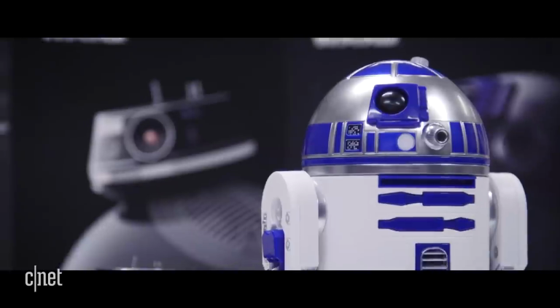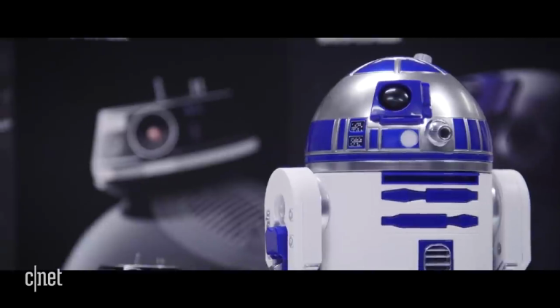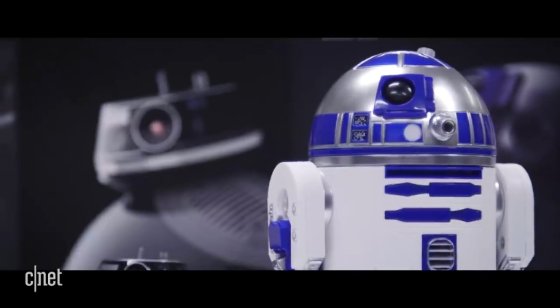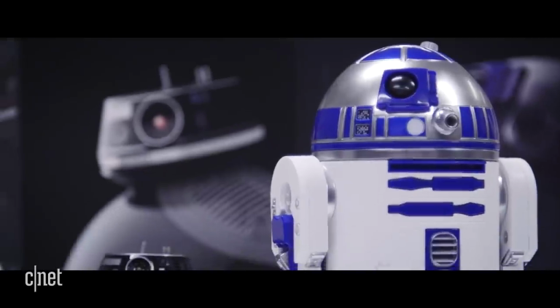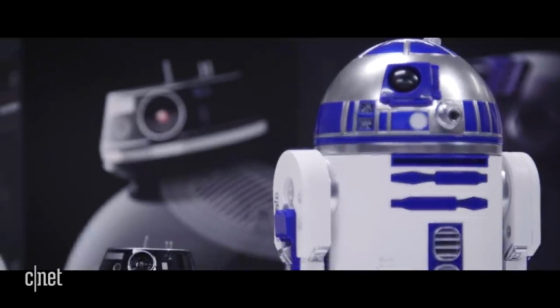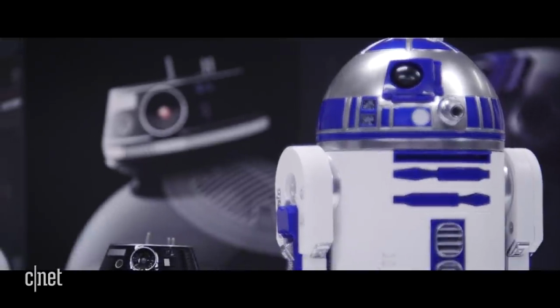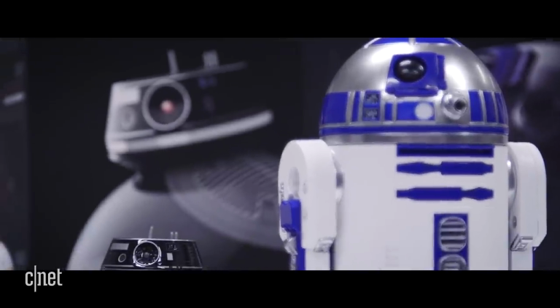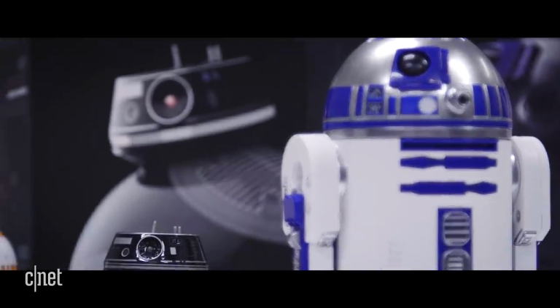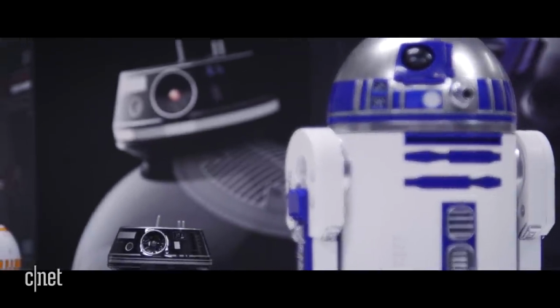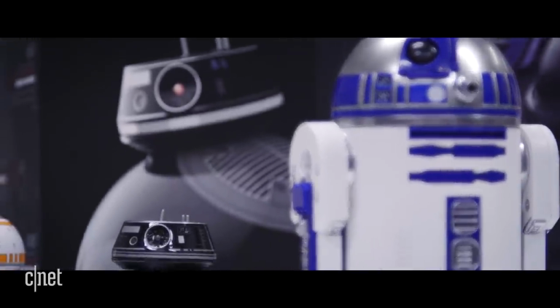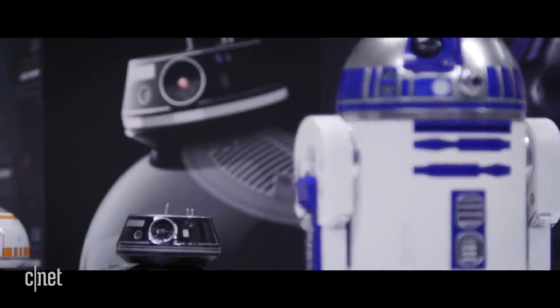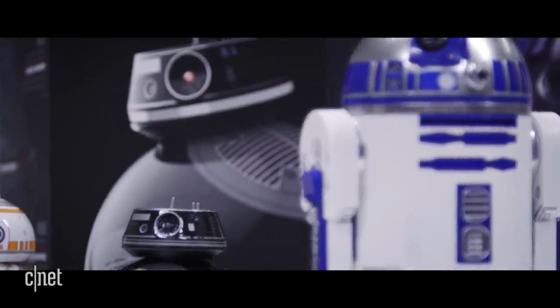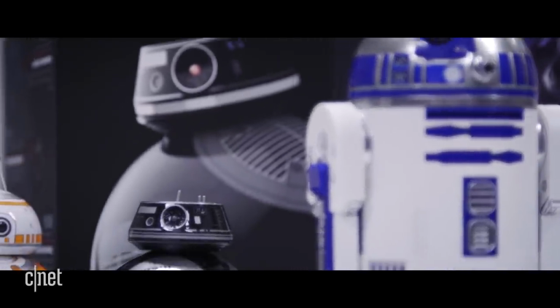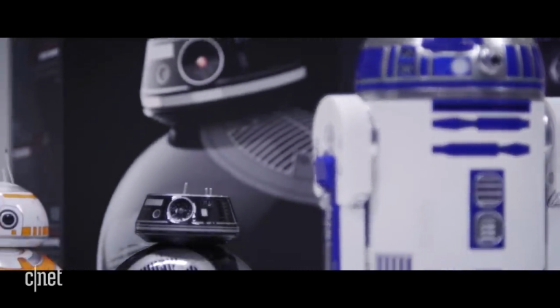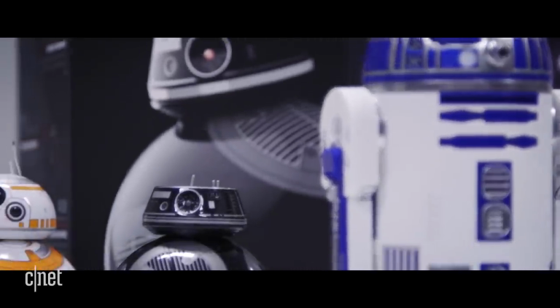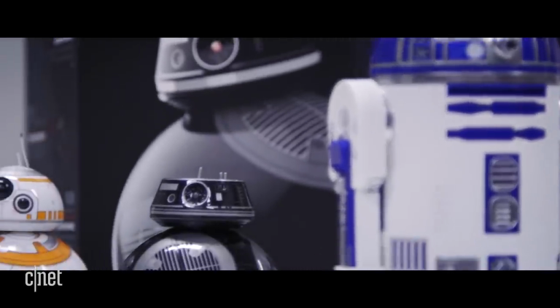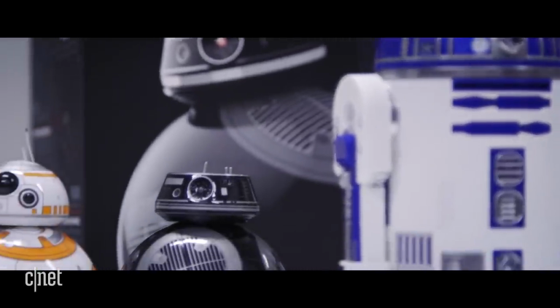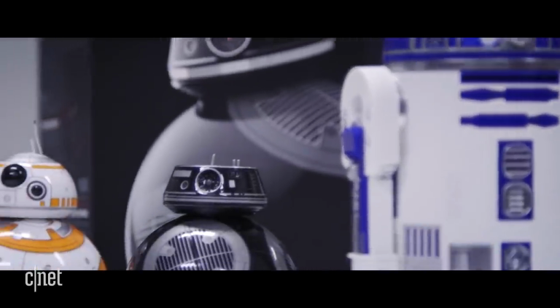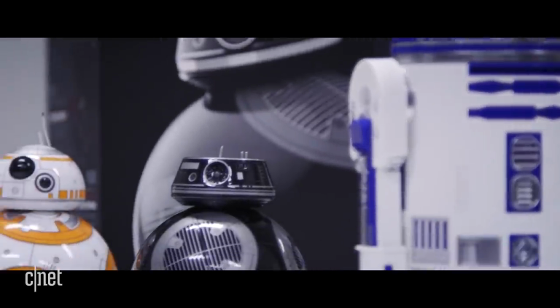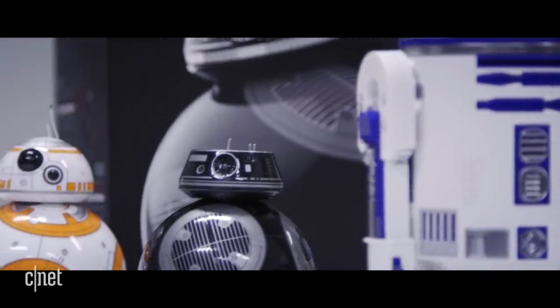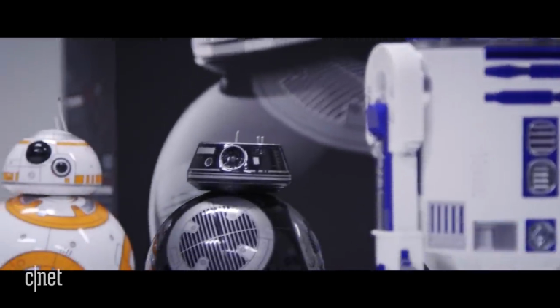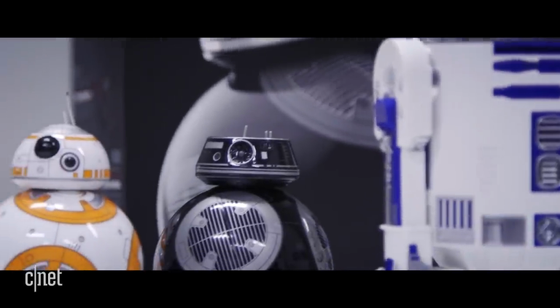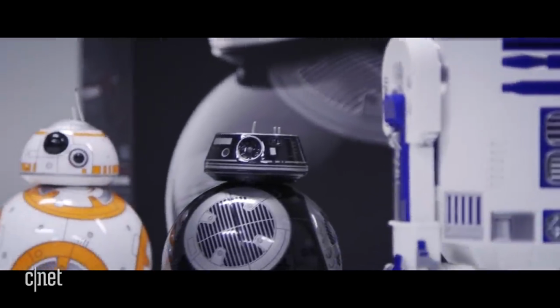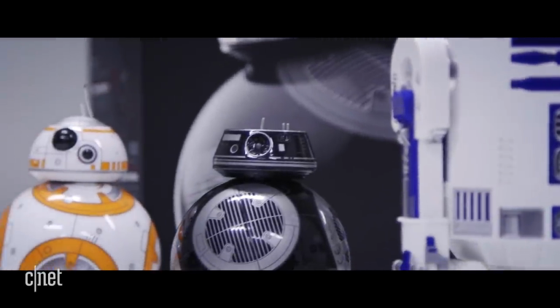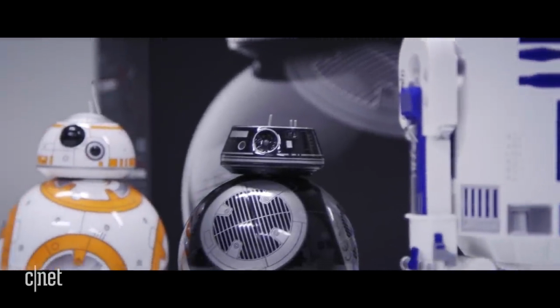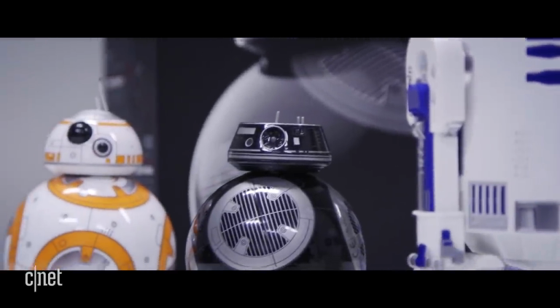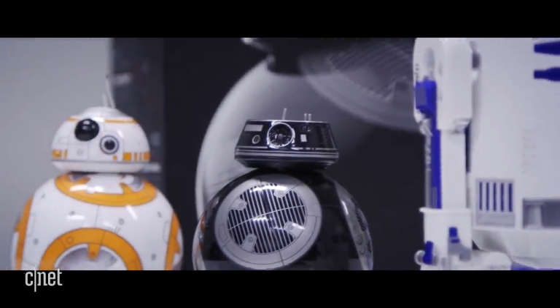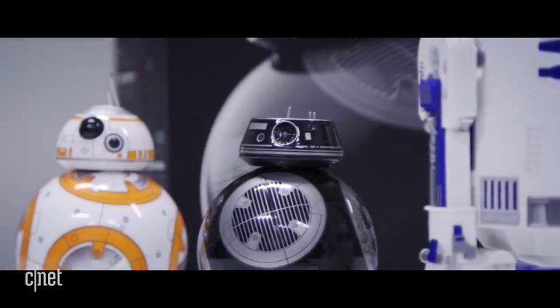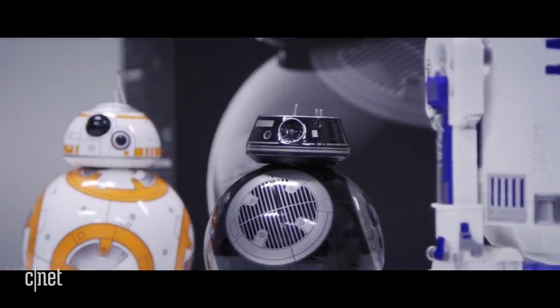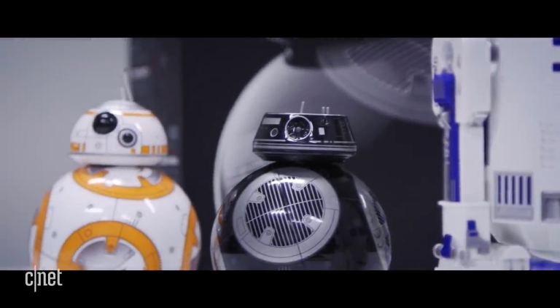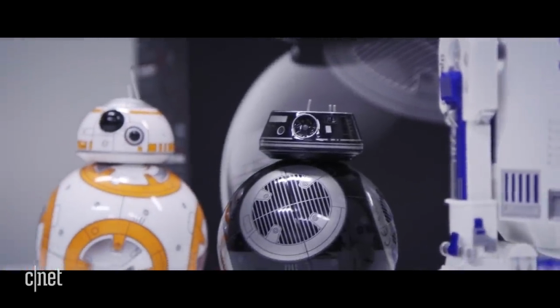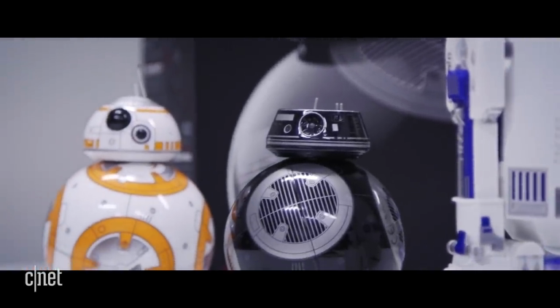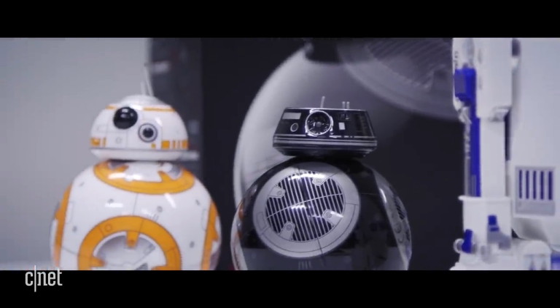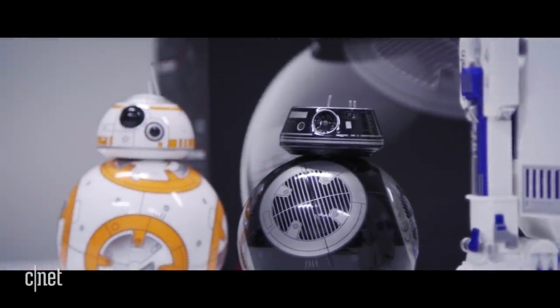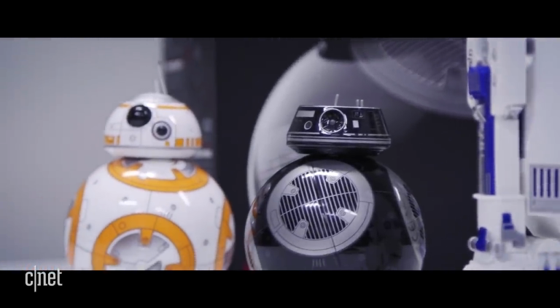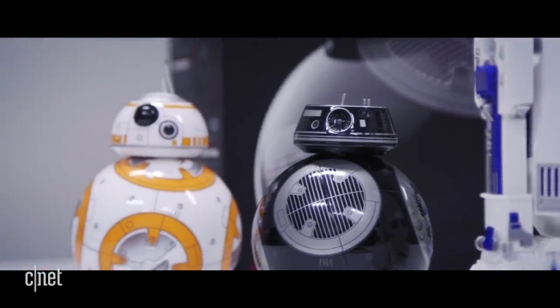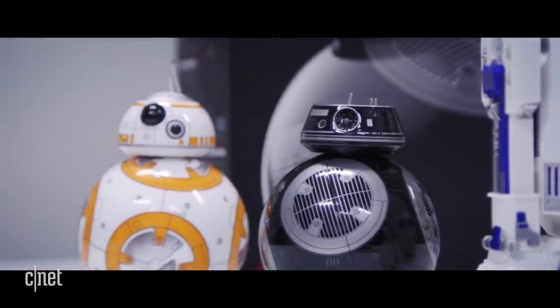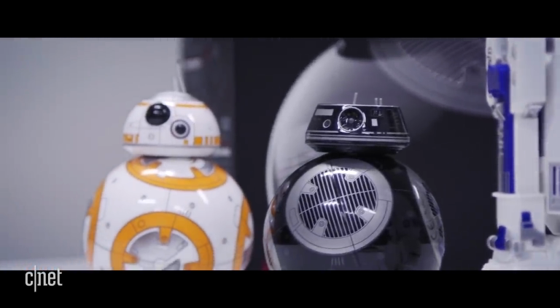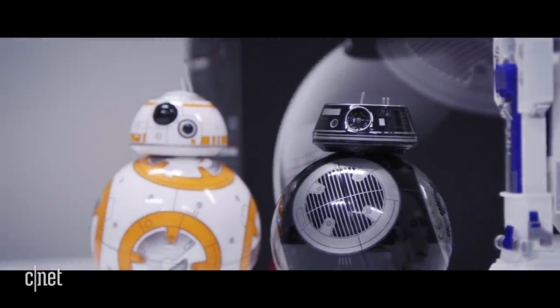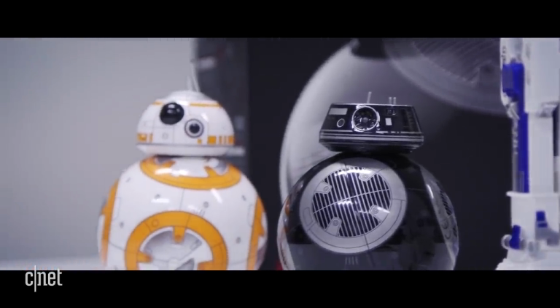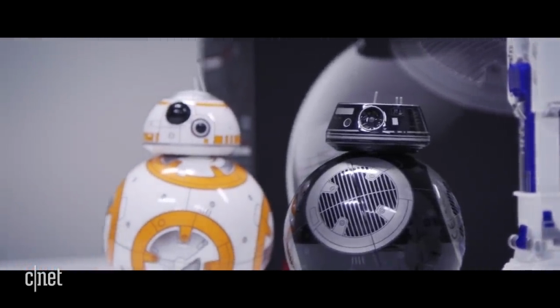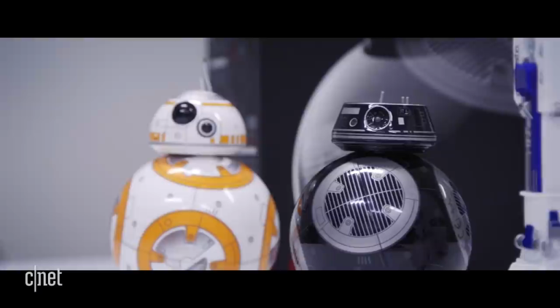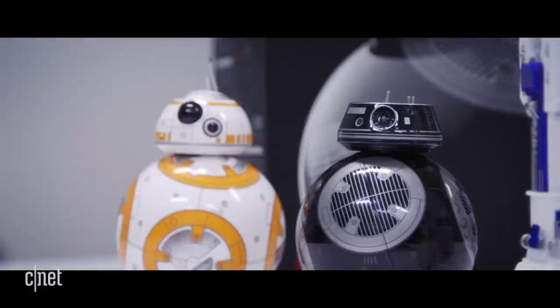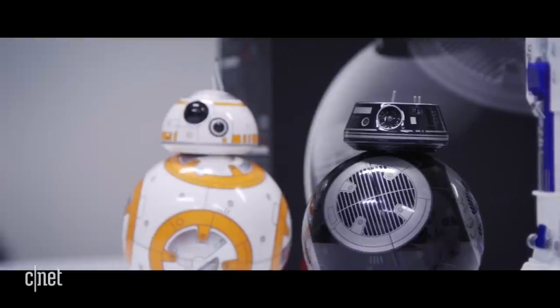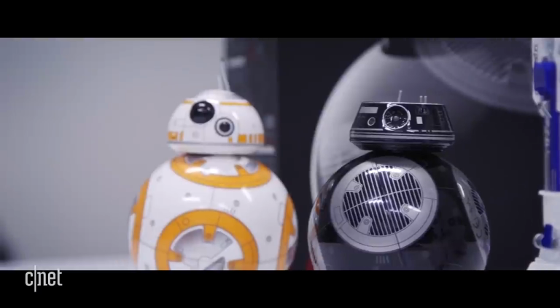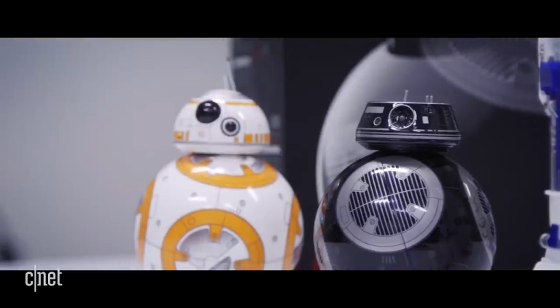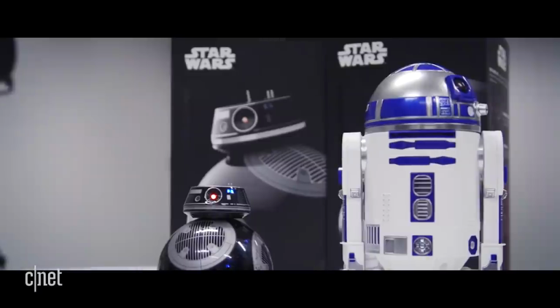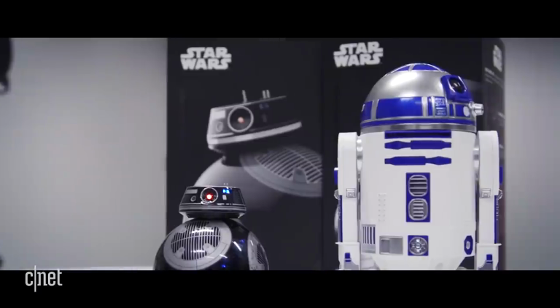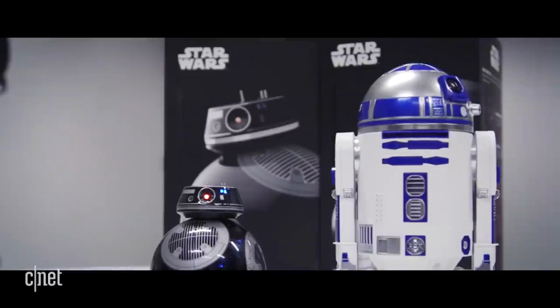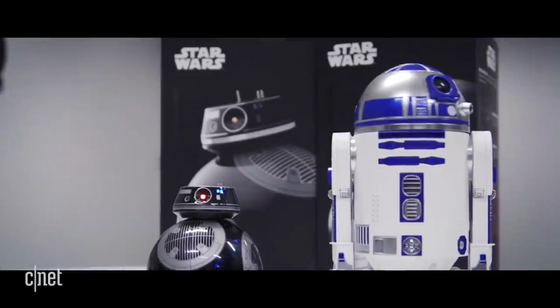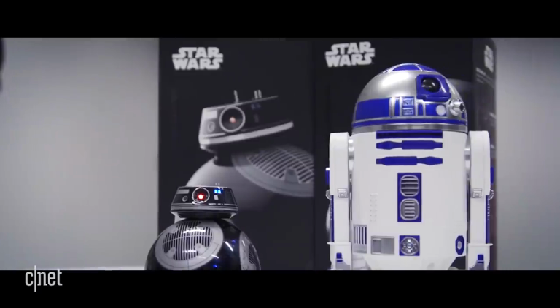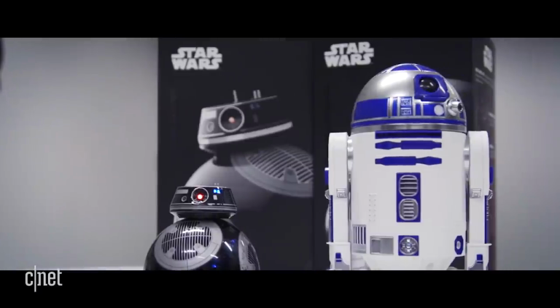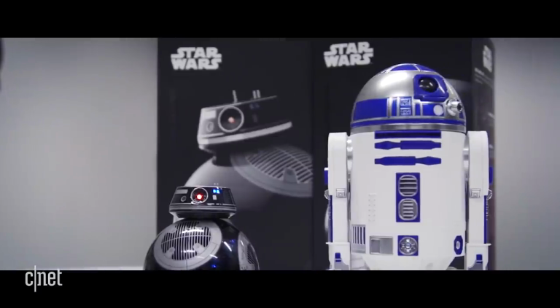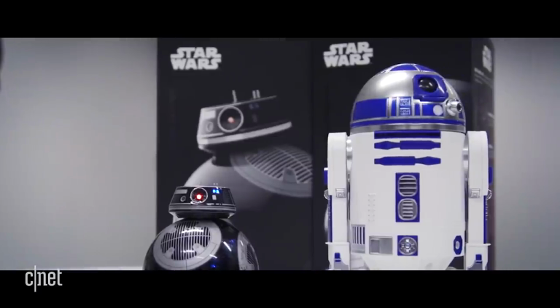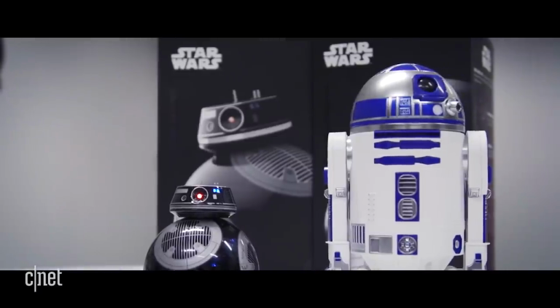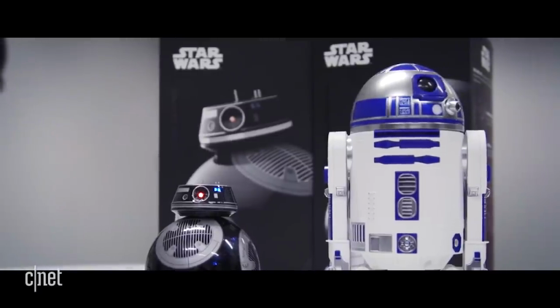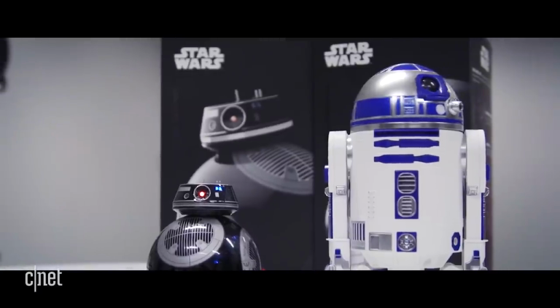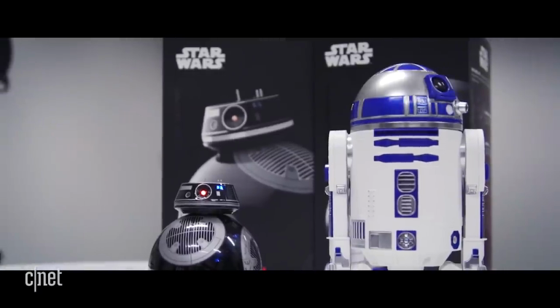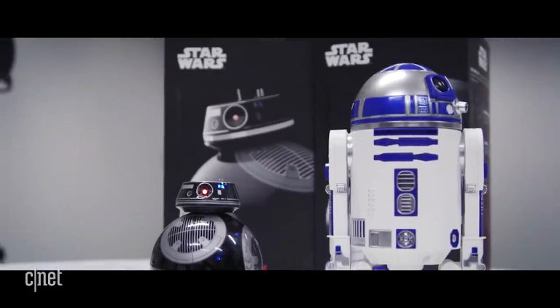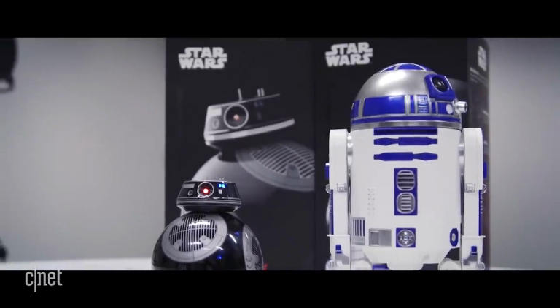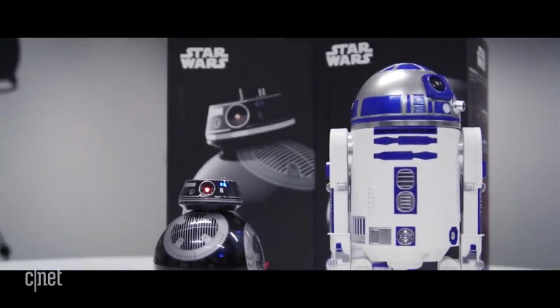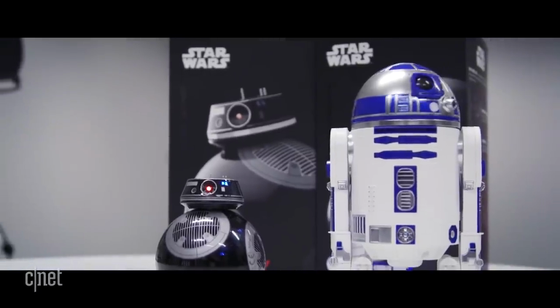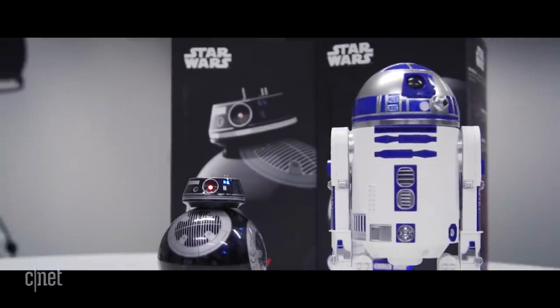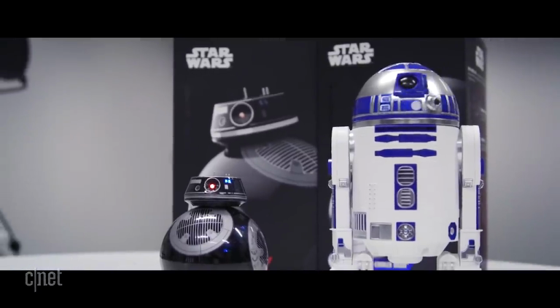There's no doubt R2-D2 and BB-9E are worthy successors to BB-8, and for hardcore Star Wars nerds, they're pretty much must-haves.